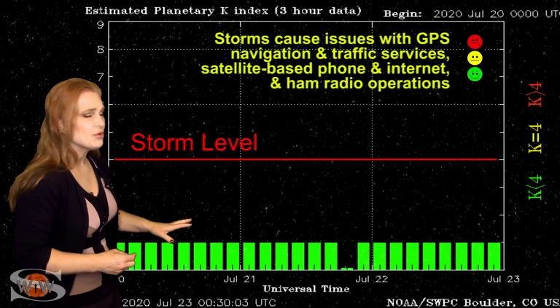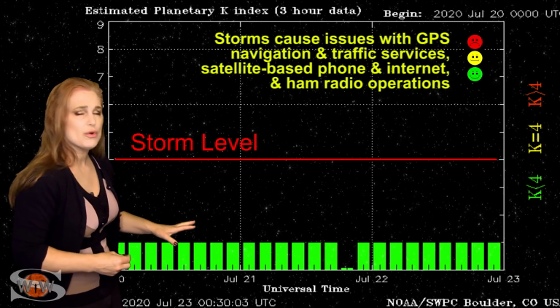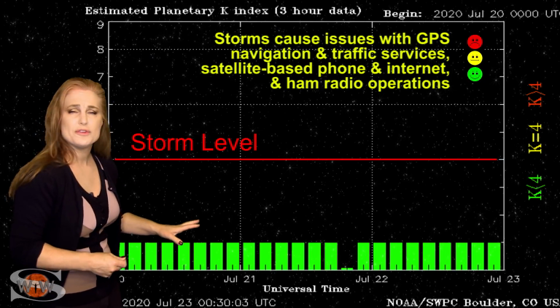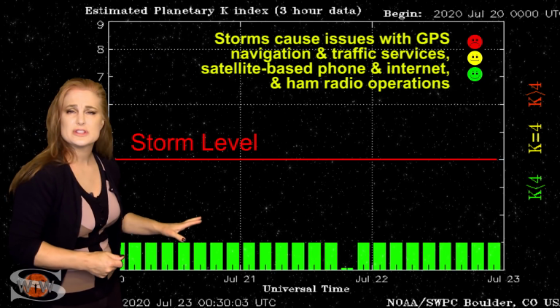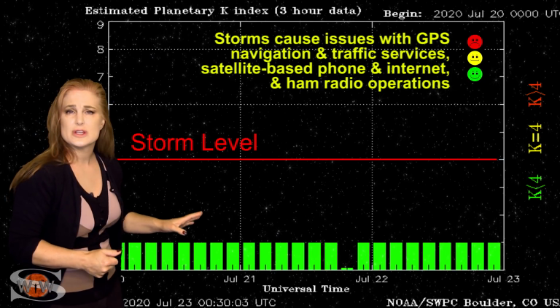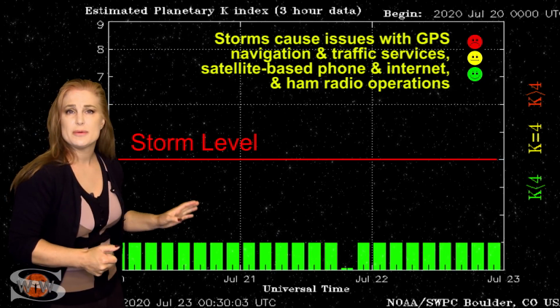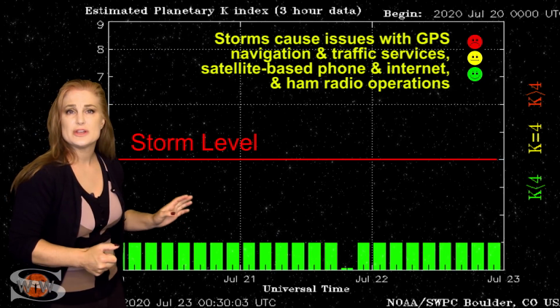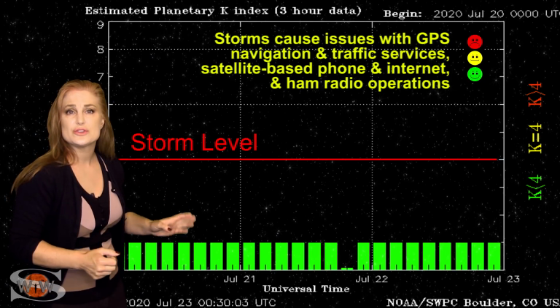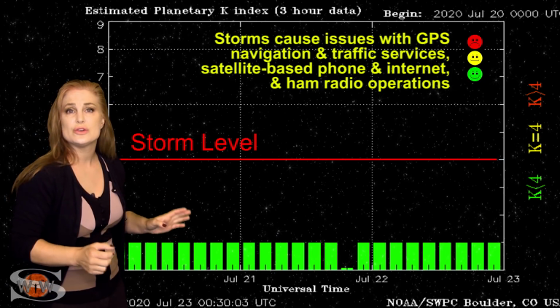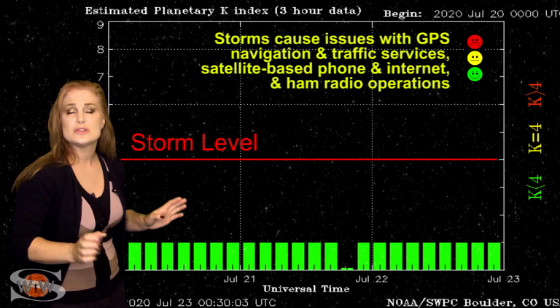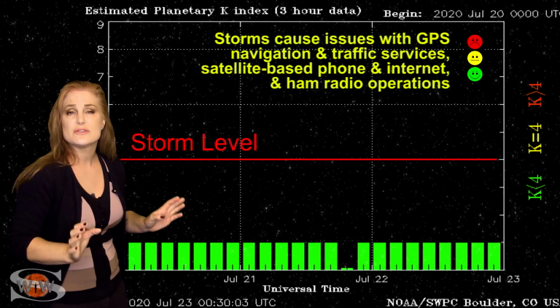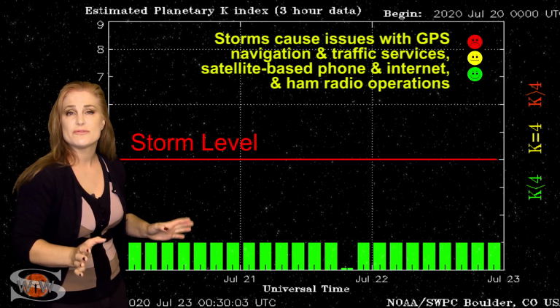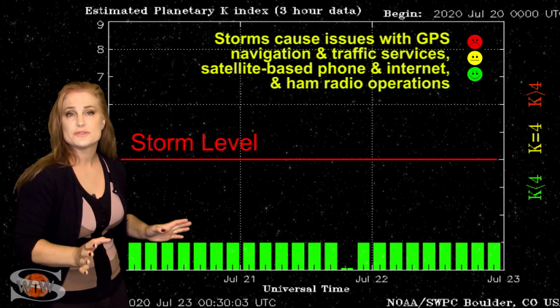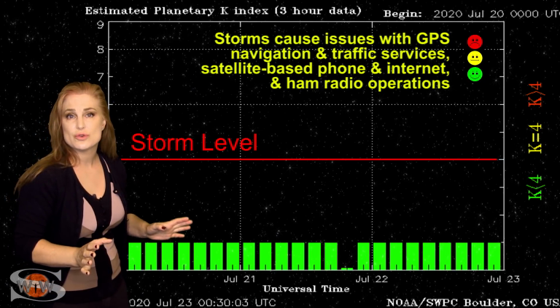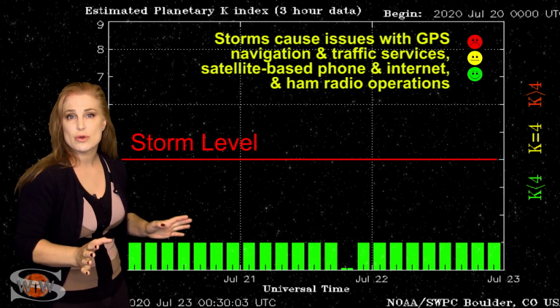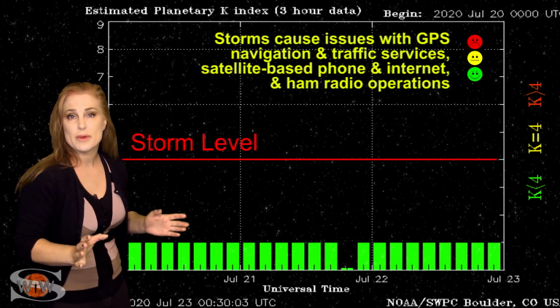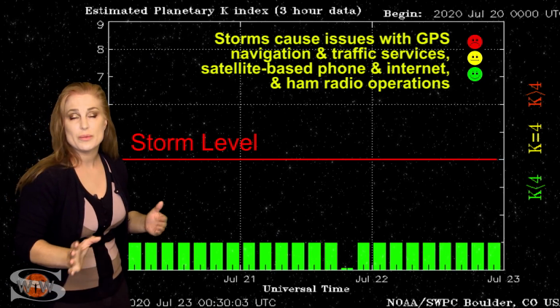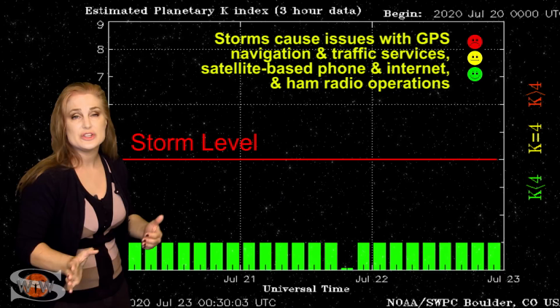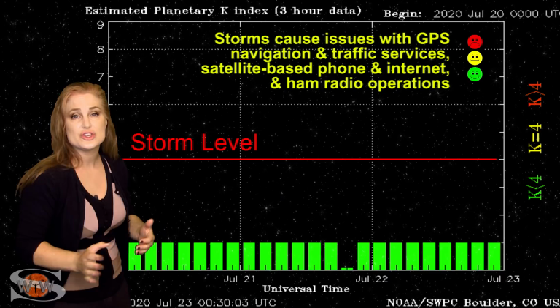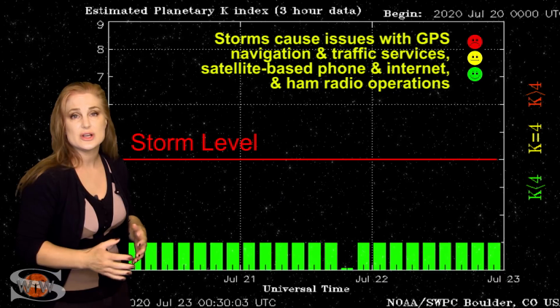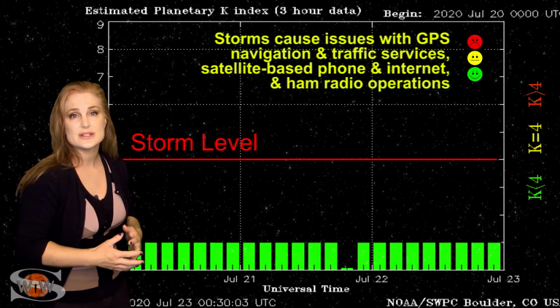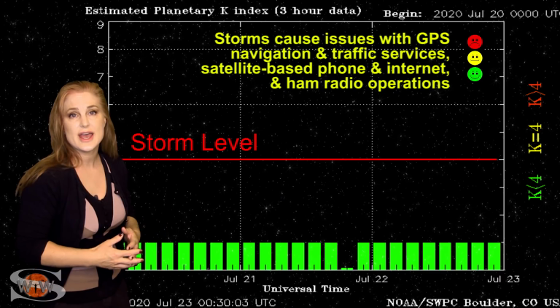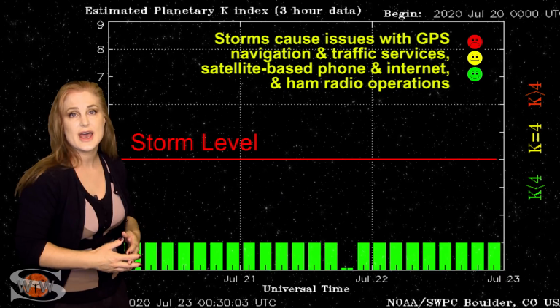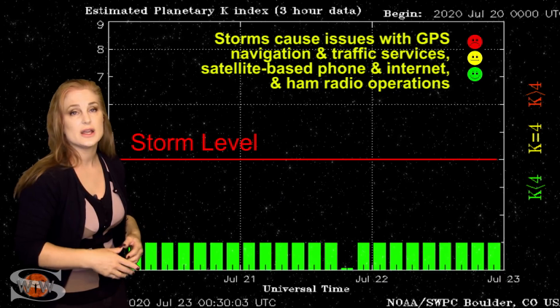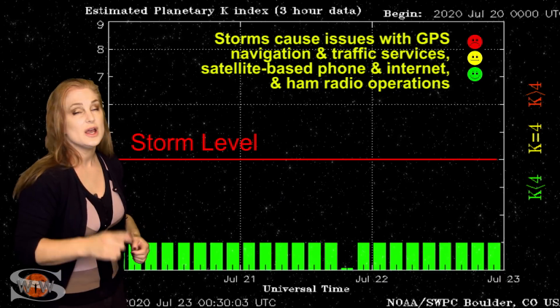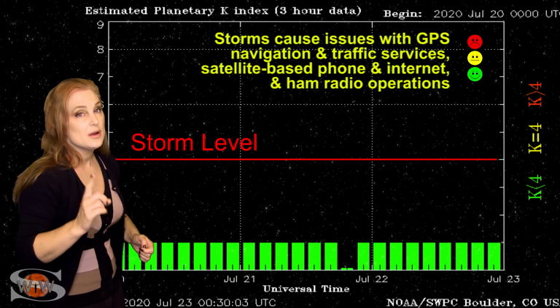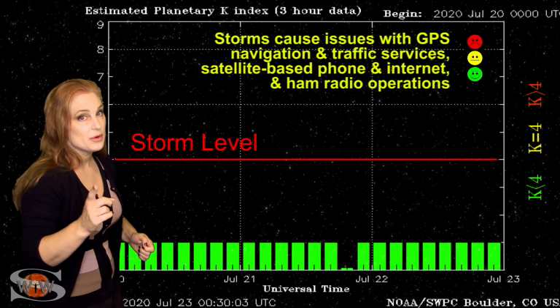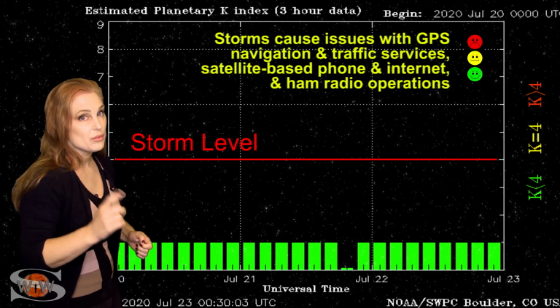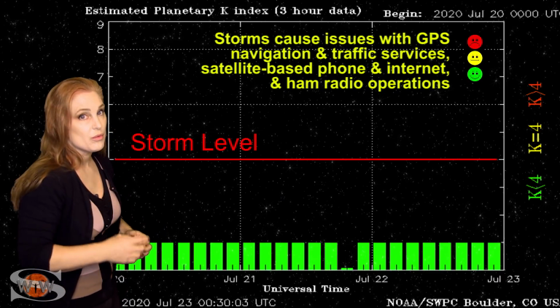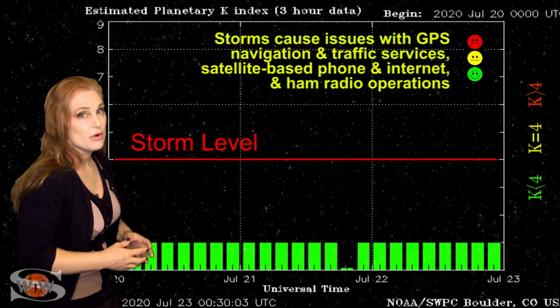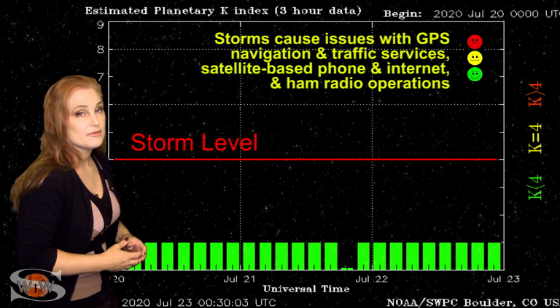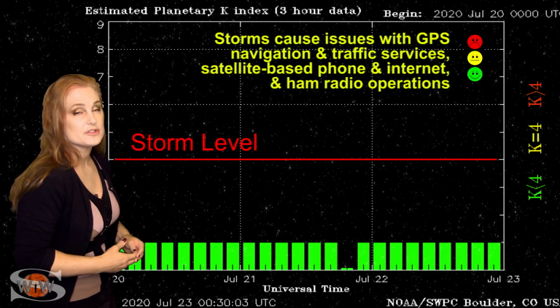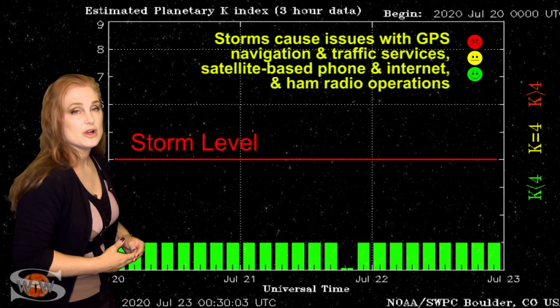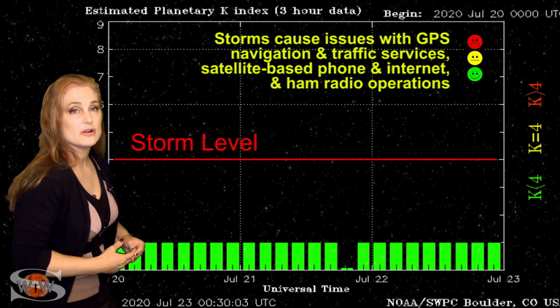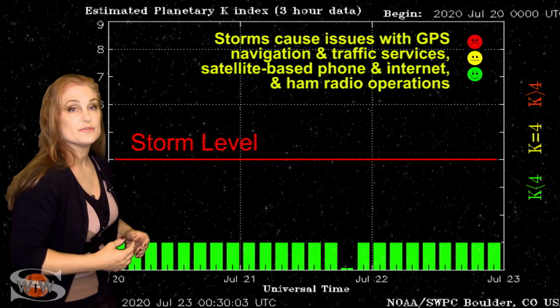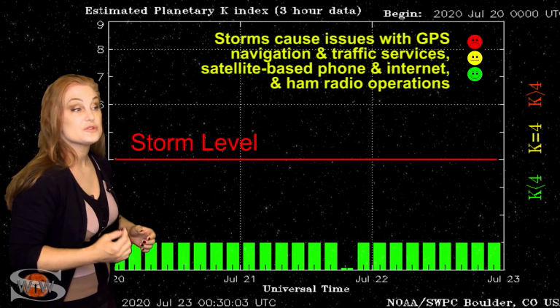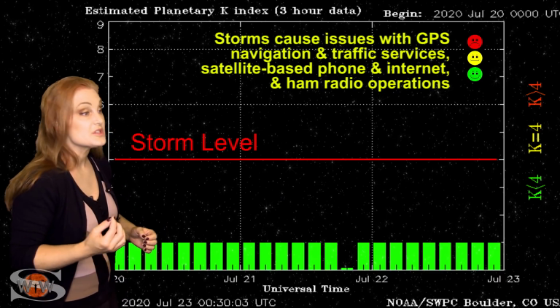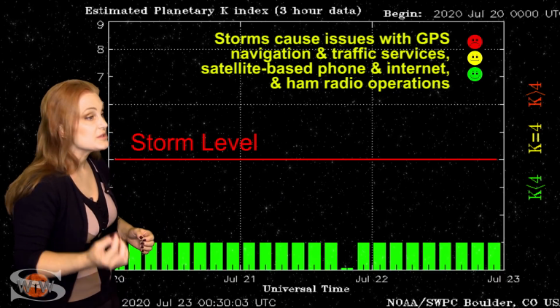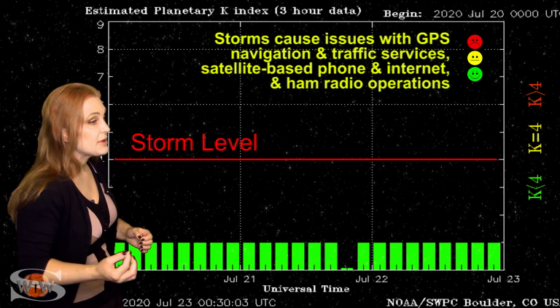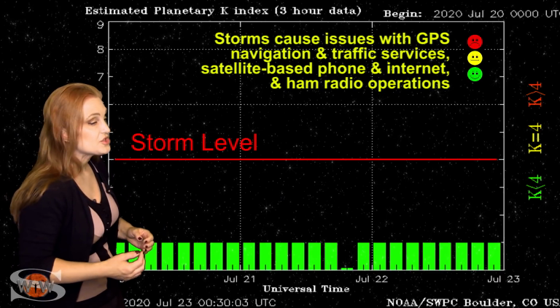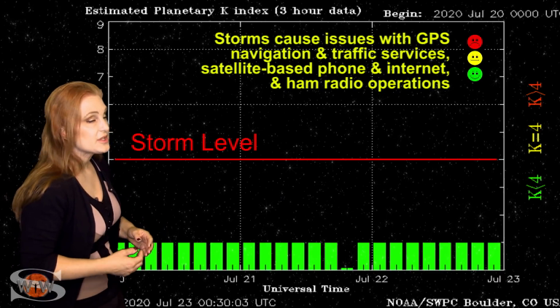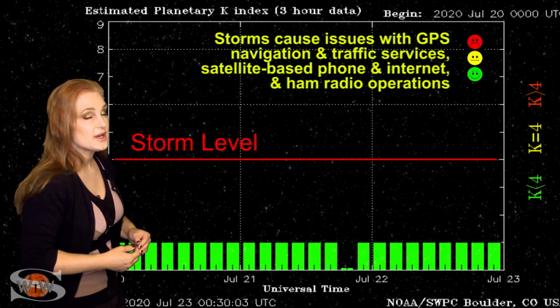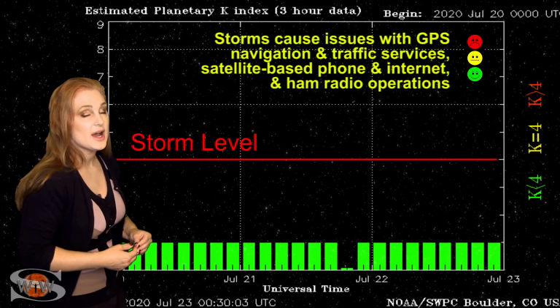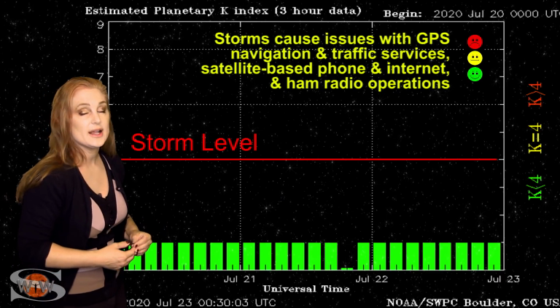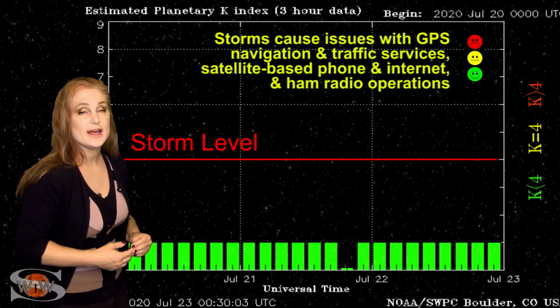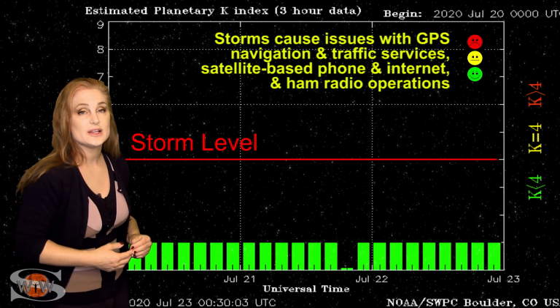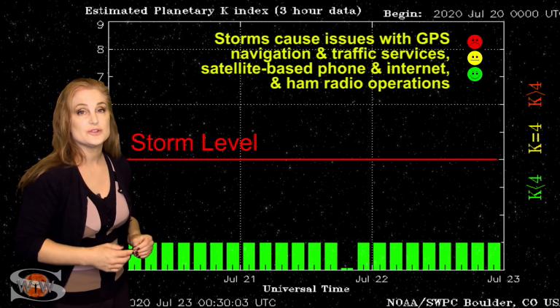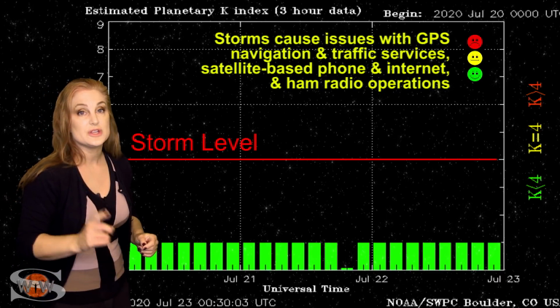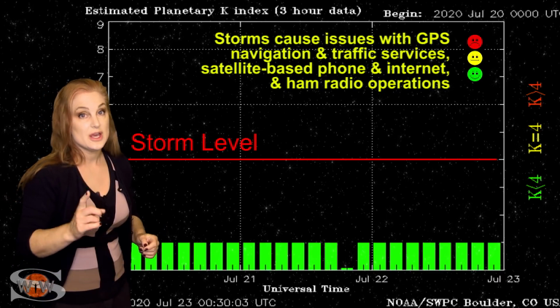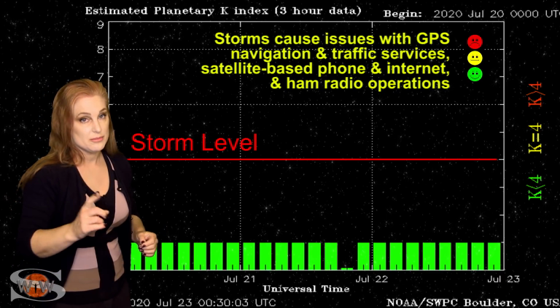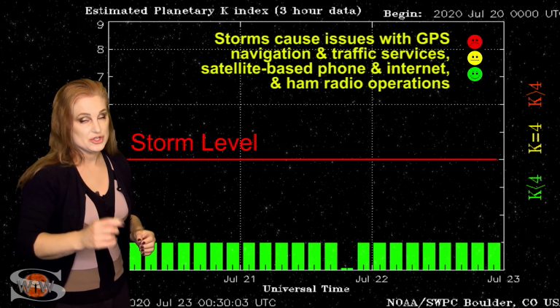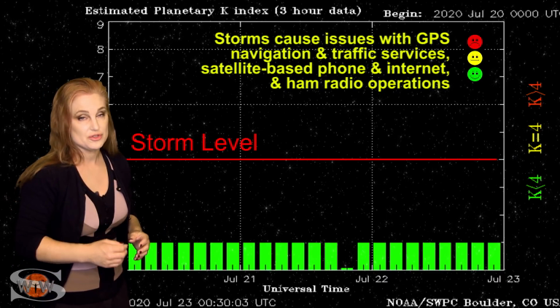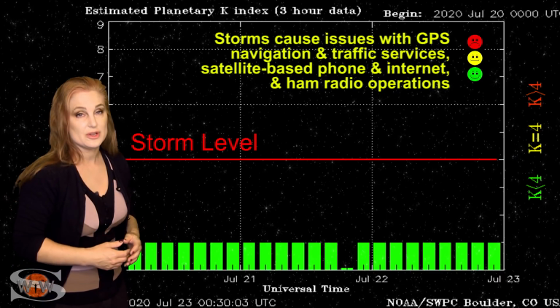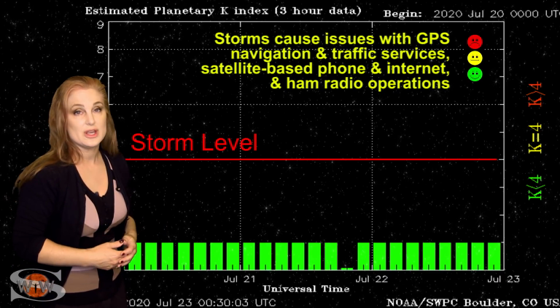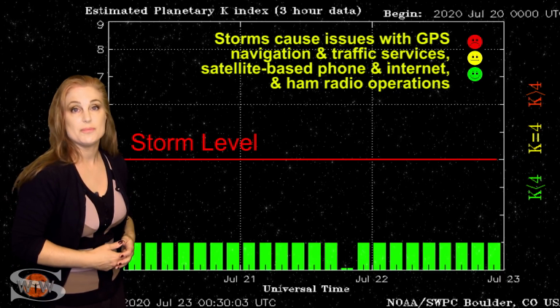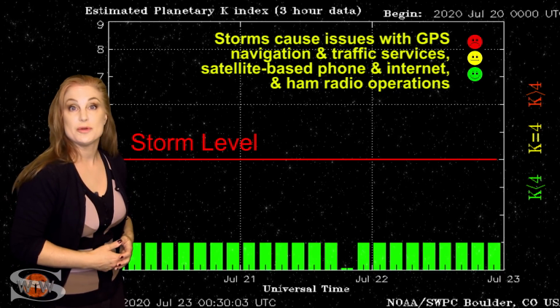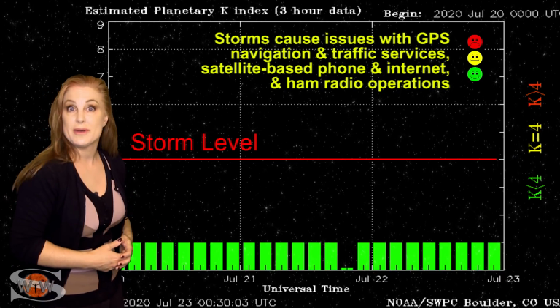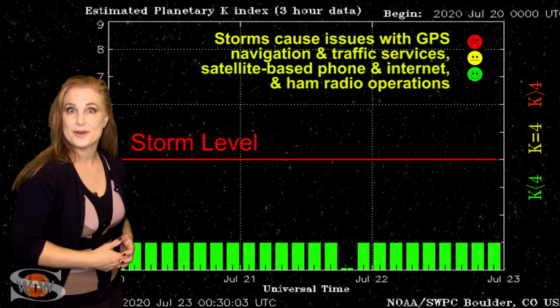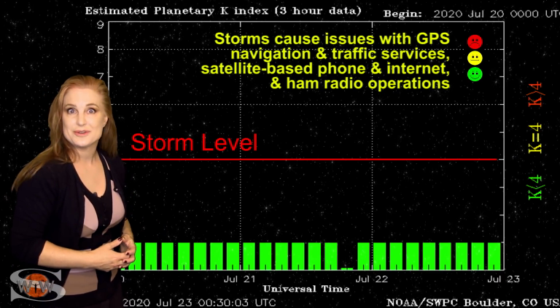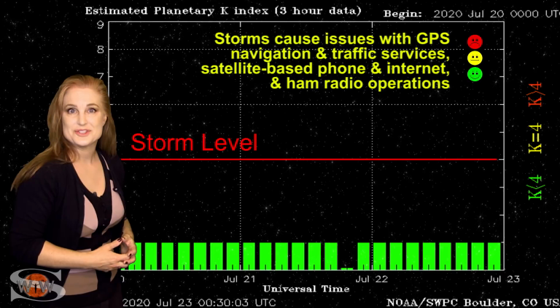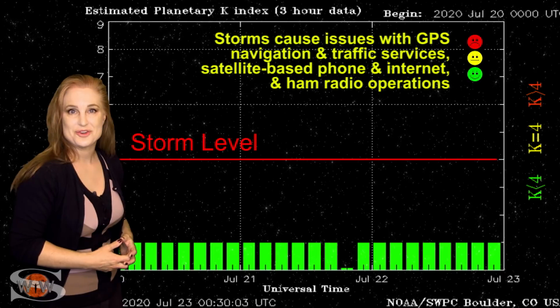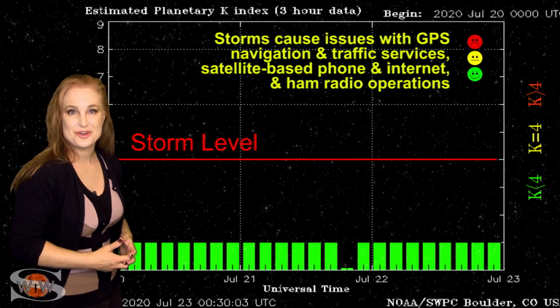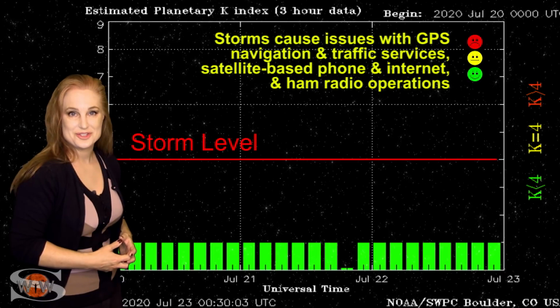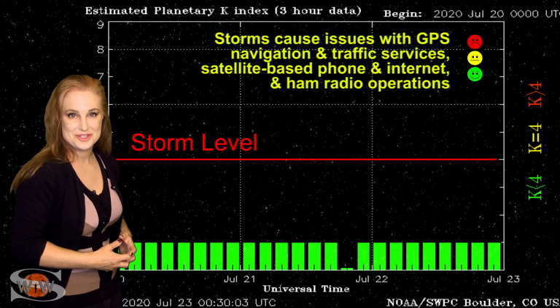Don't know if it's going to be as good as the storm that we just had, but aurora photographers — especially at high latitudes — be sure to keep your batteries charged.